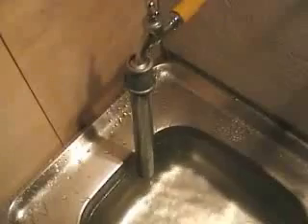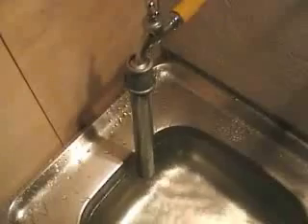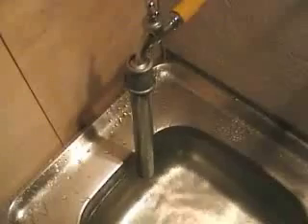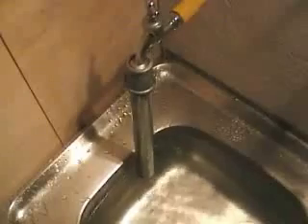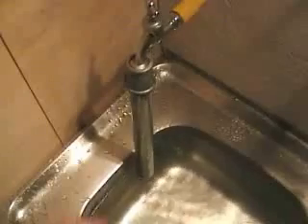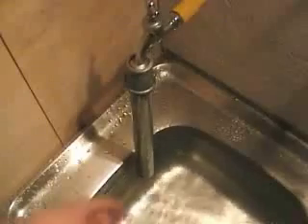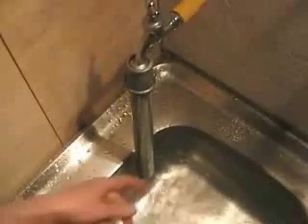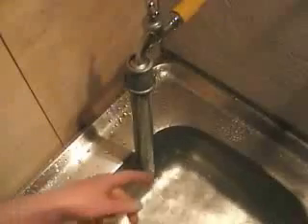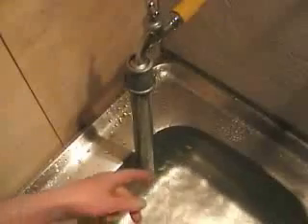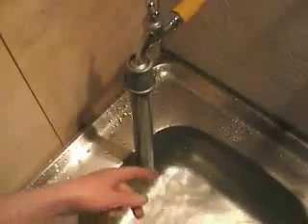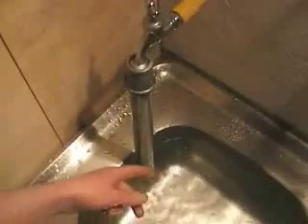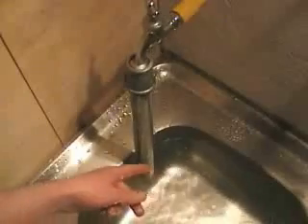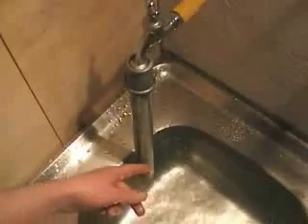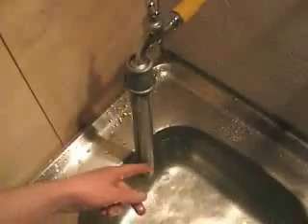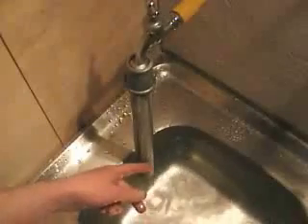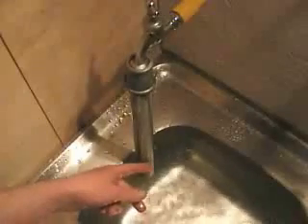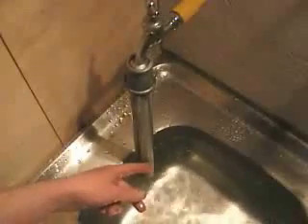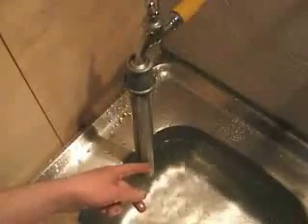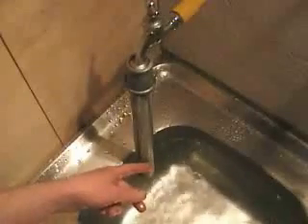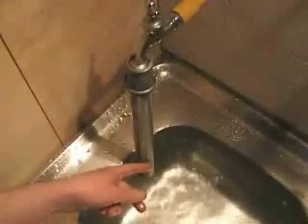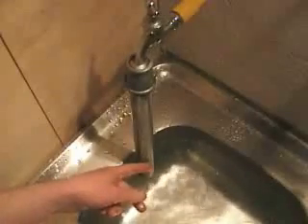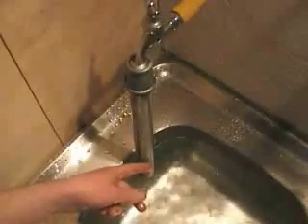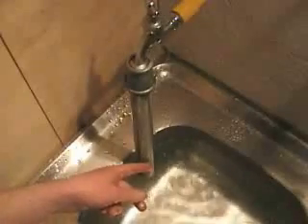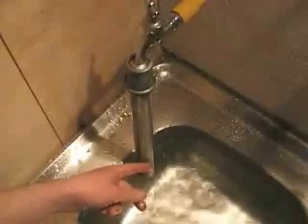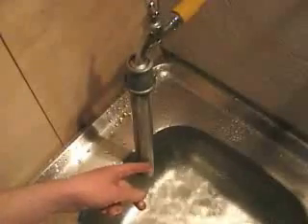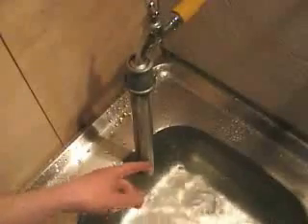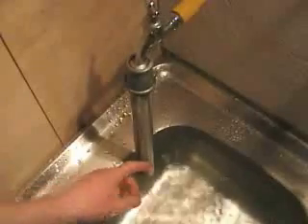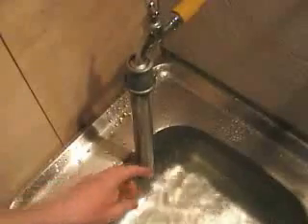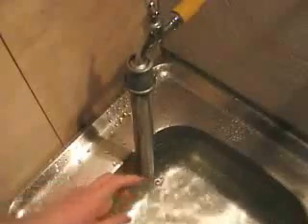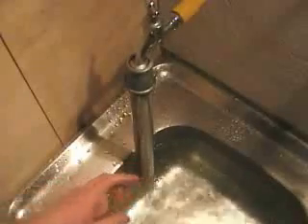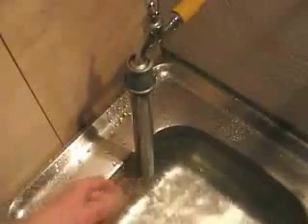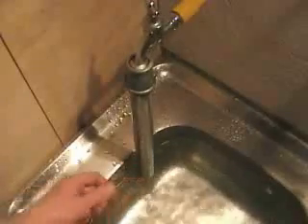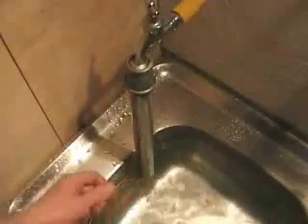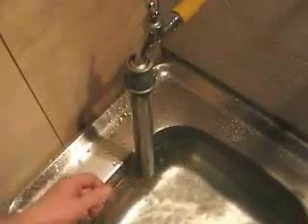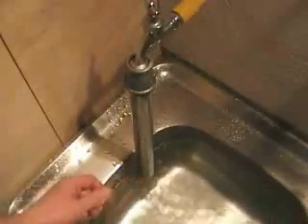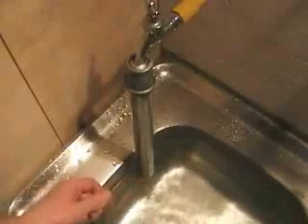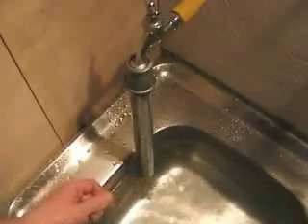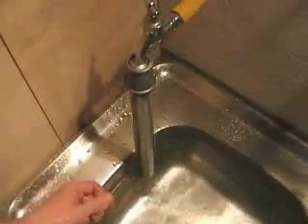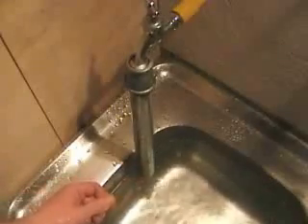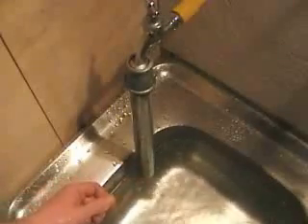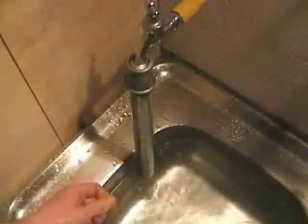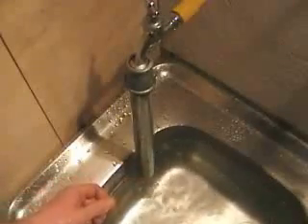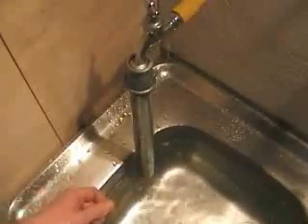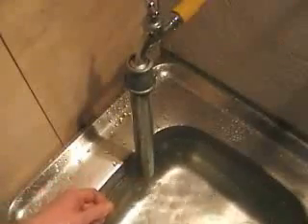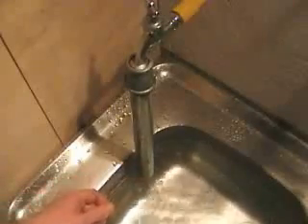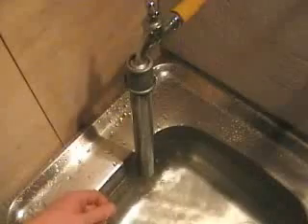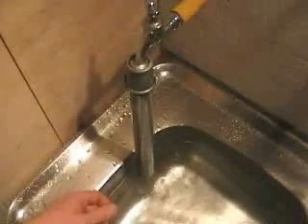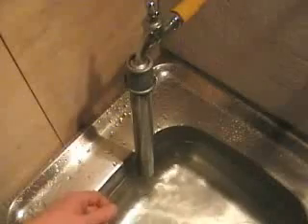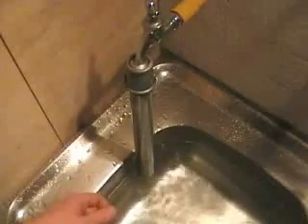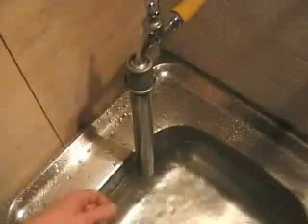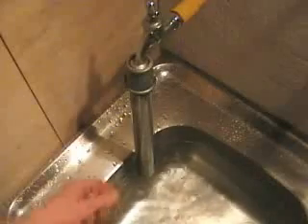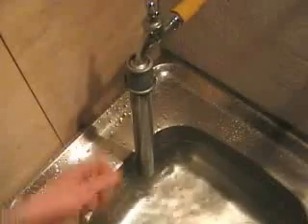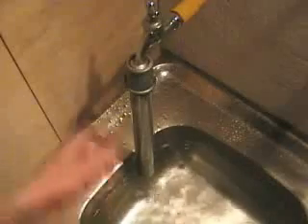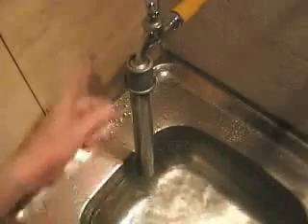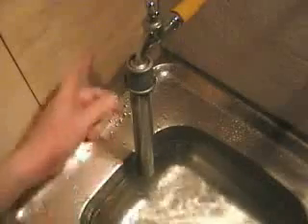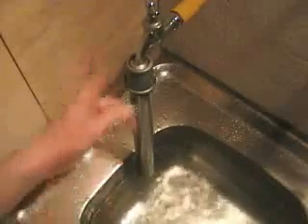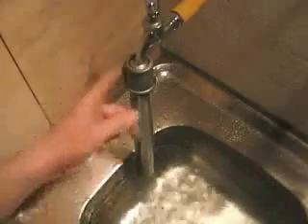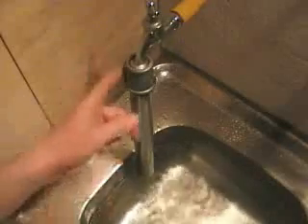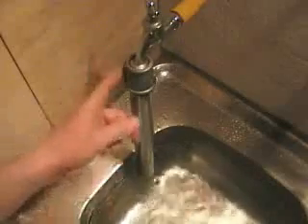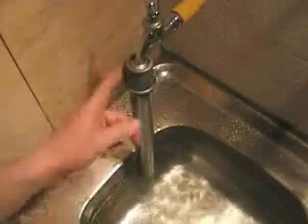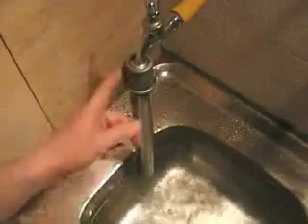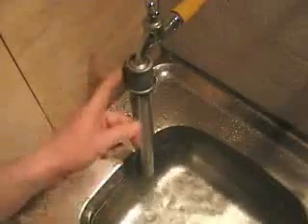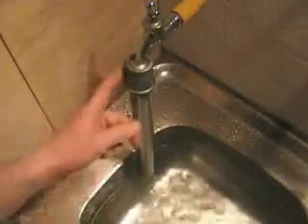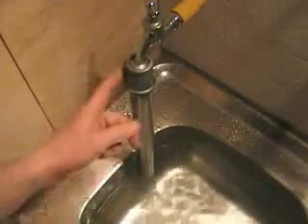The valve would also be designed in a way to shut off more slowly, to avoid a rapid pressure build-up.